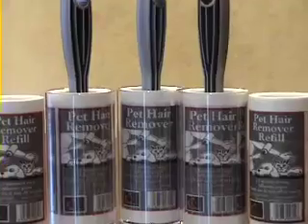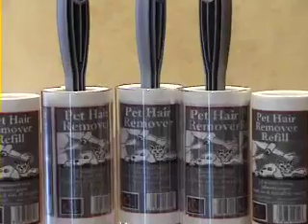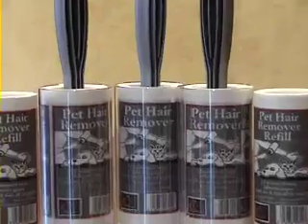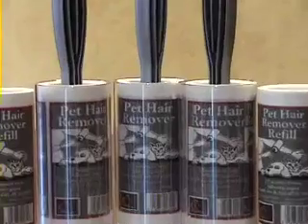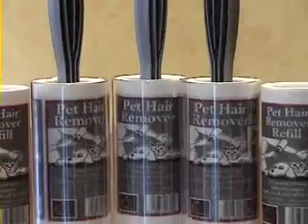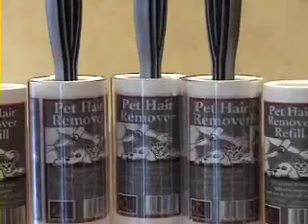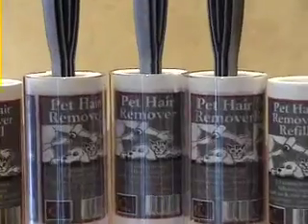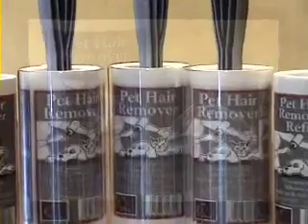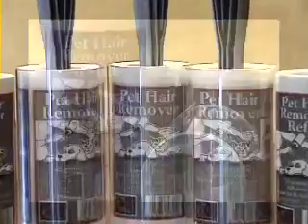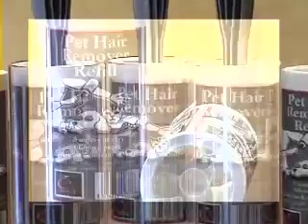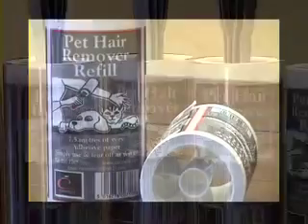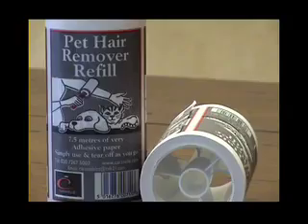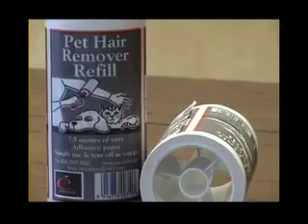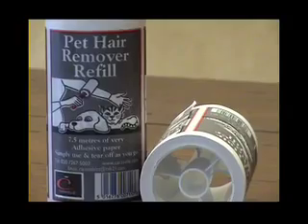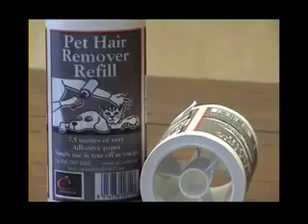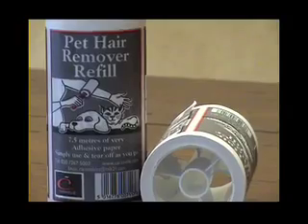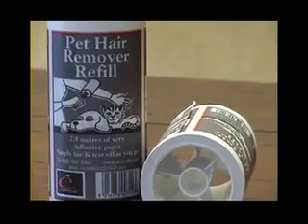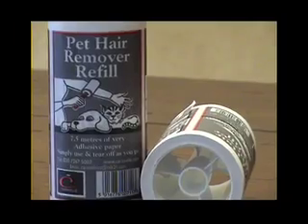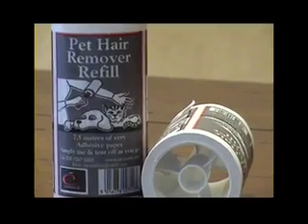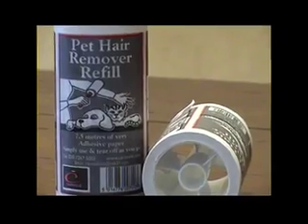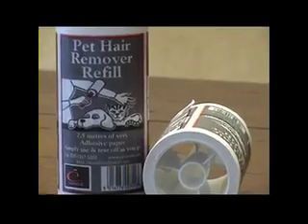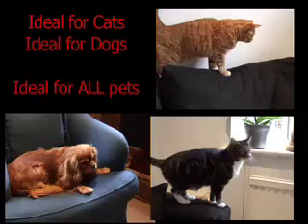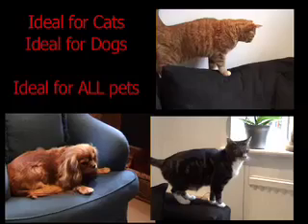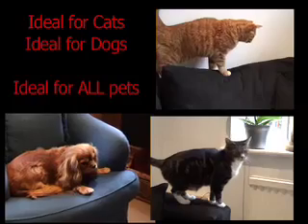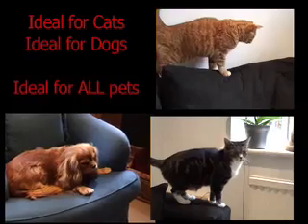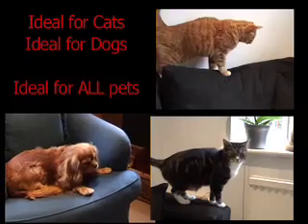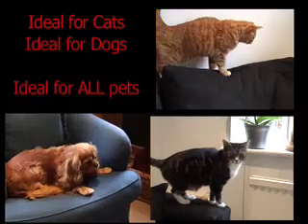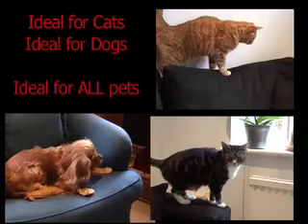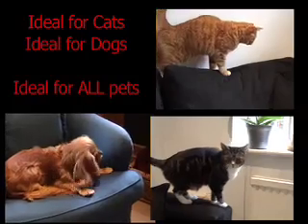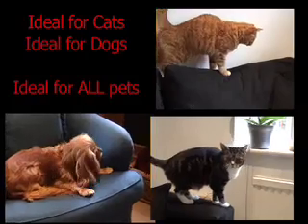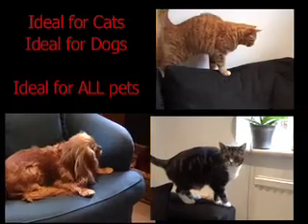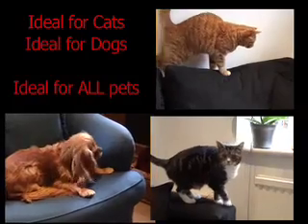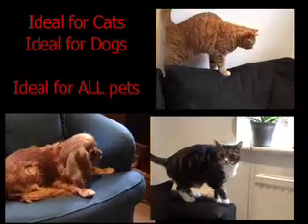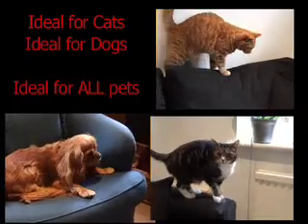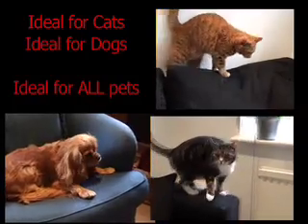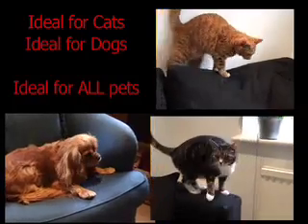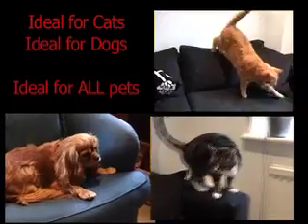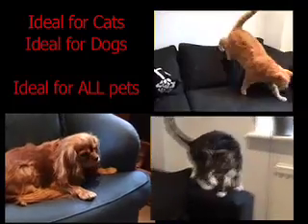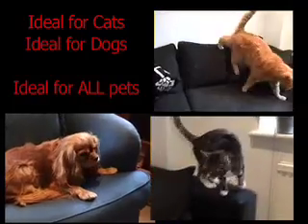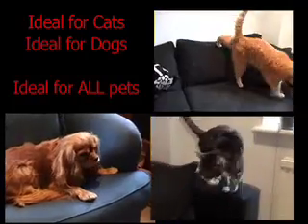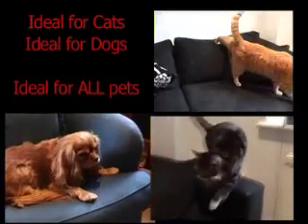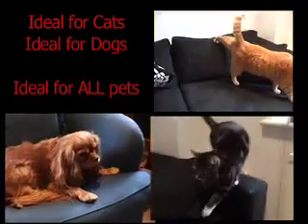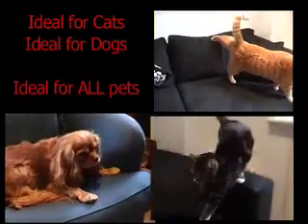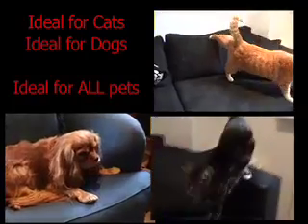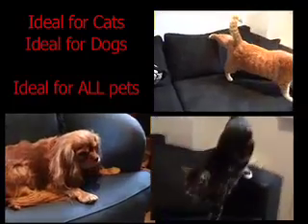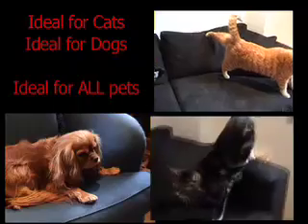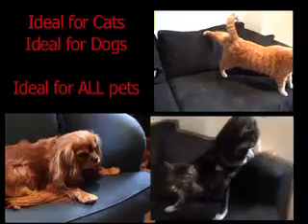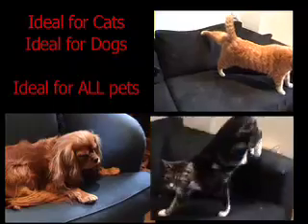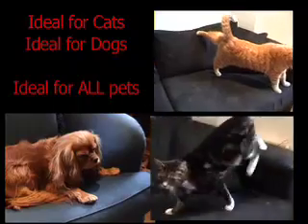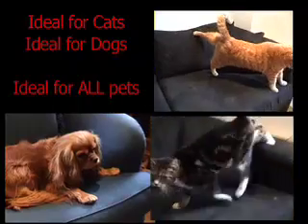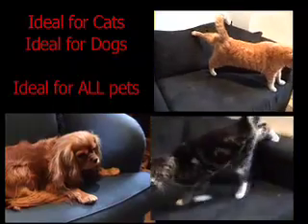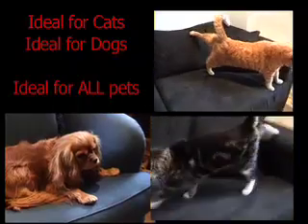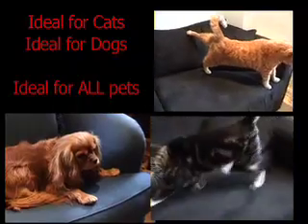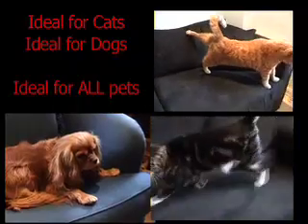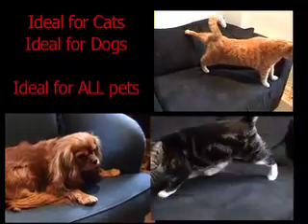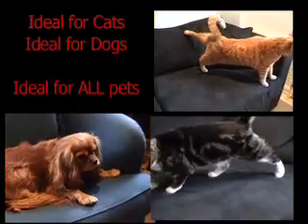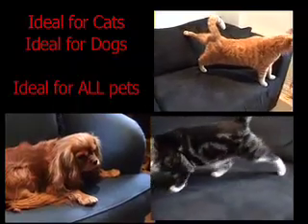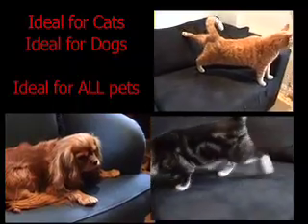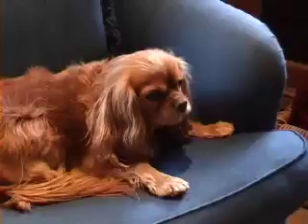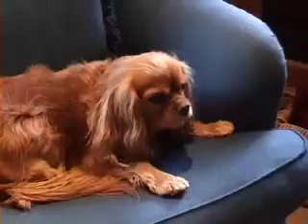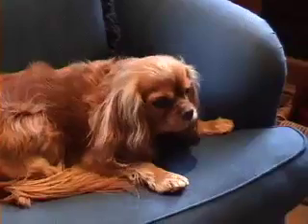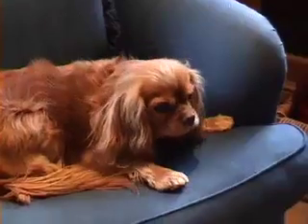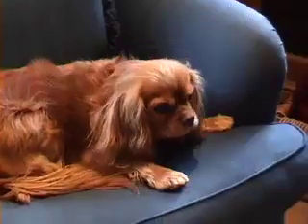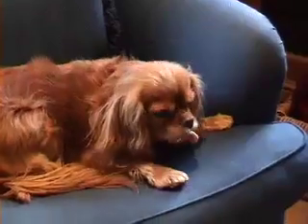The Pet Hair Remover. Ideal for cats, ideal for dogs, ideal for all pets.